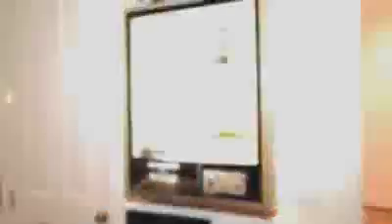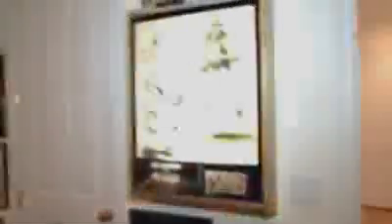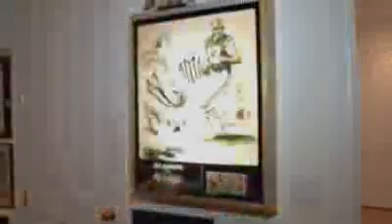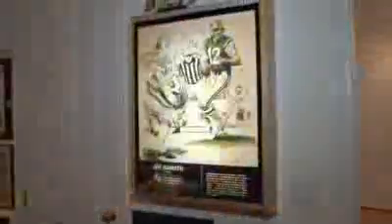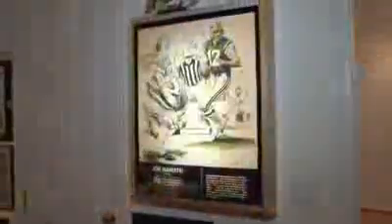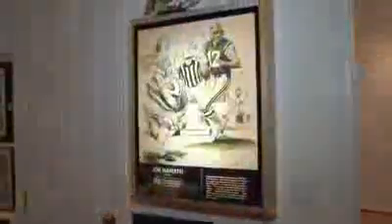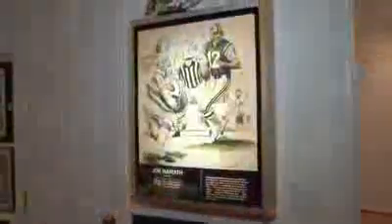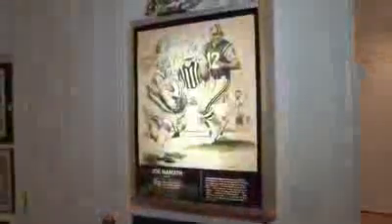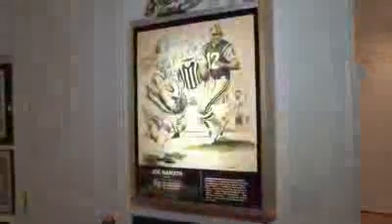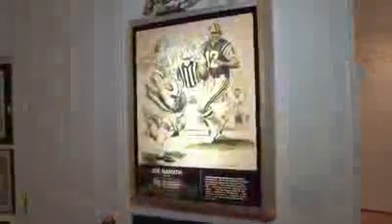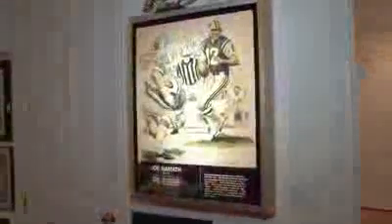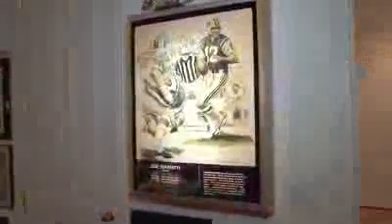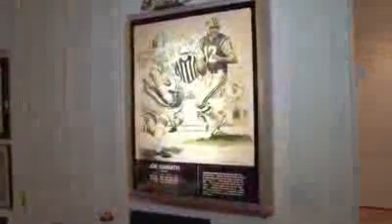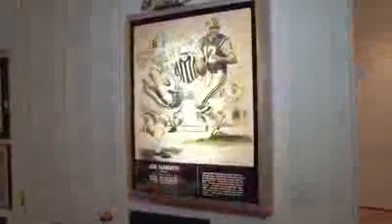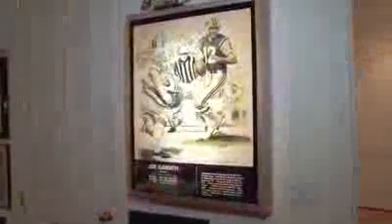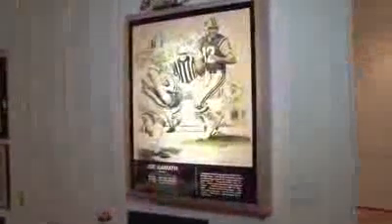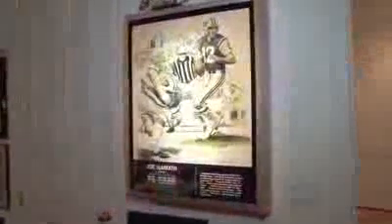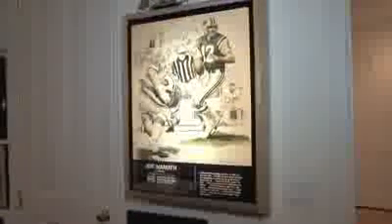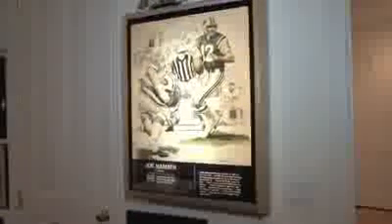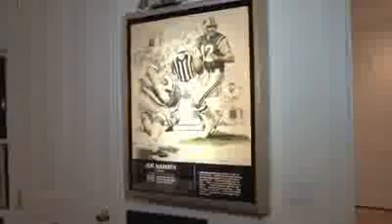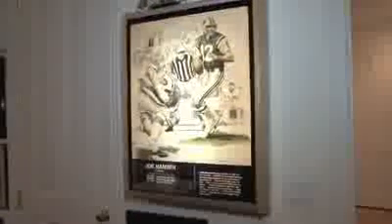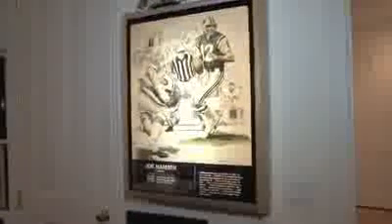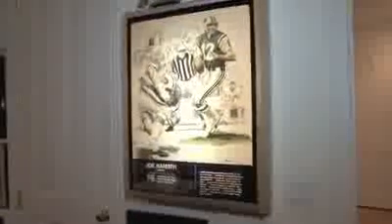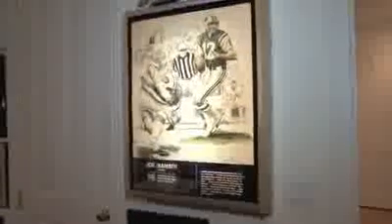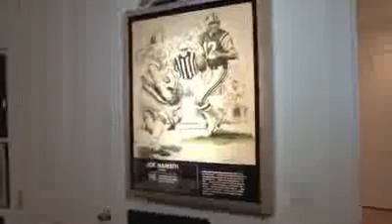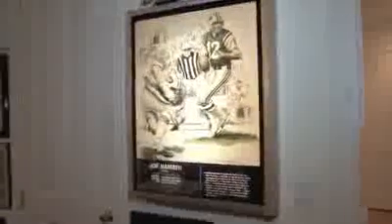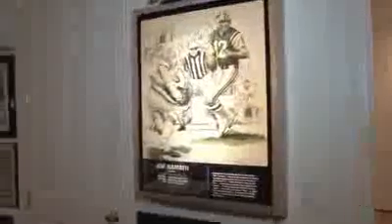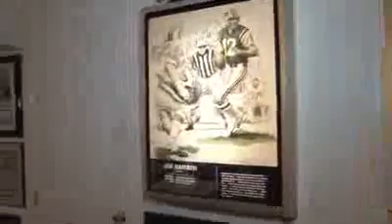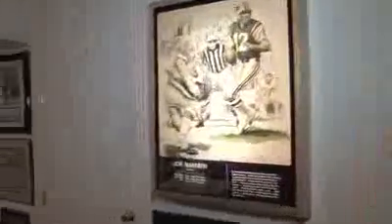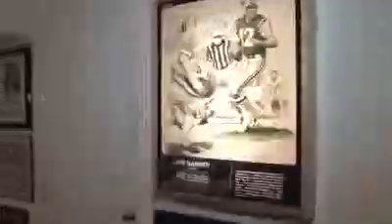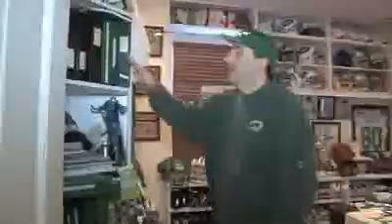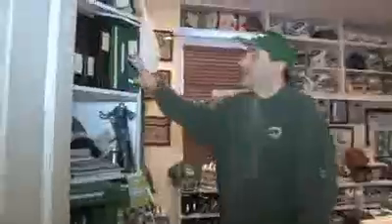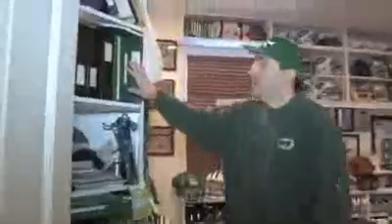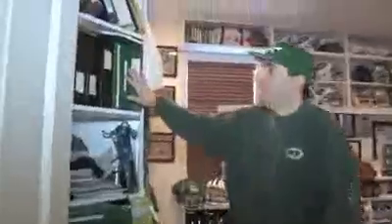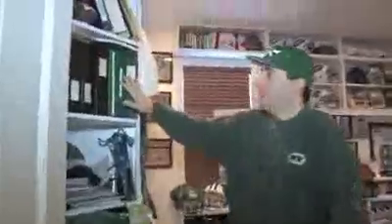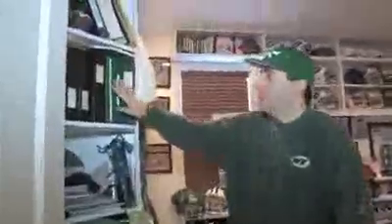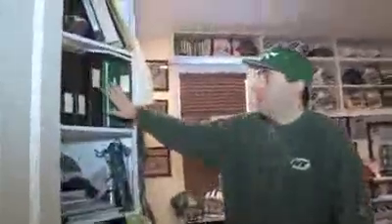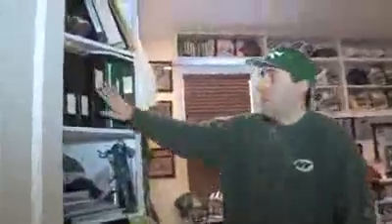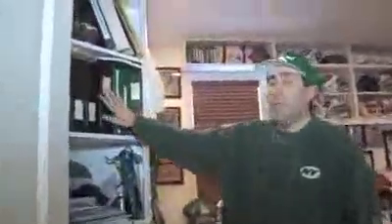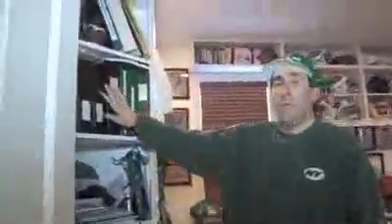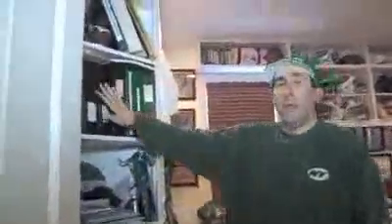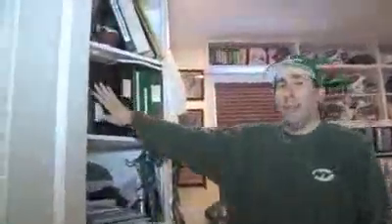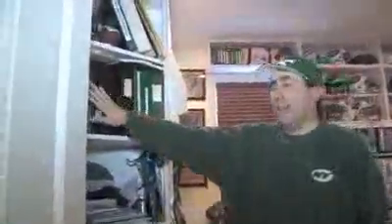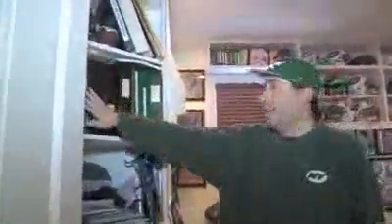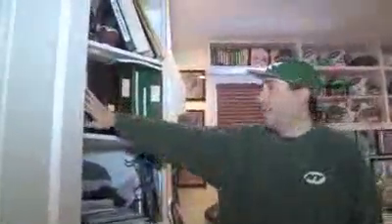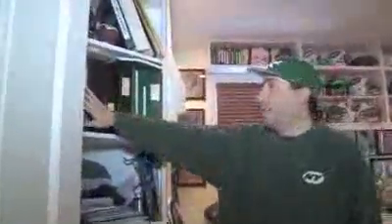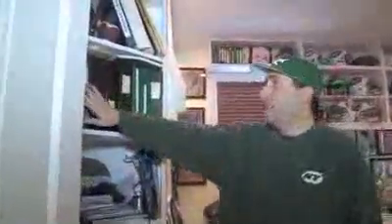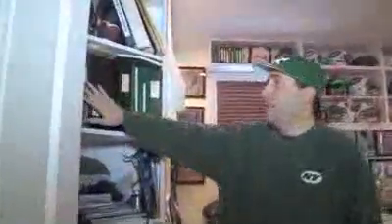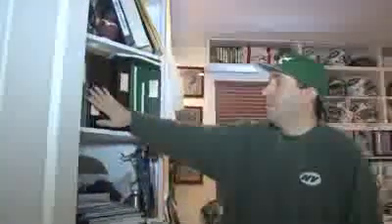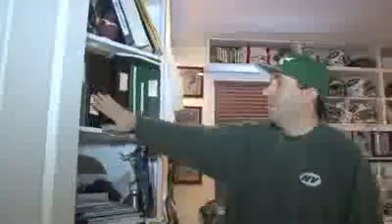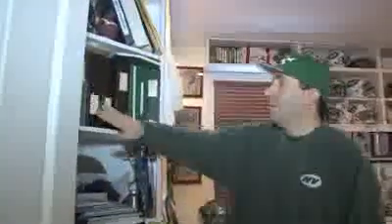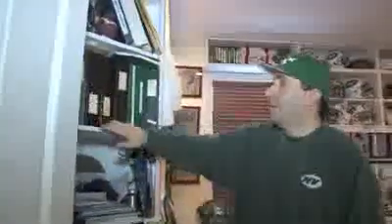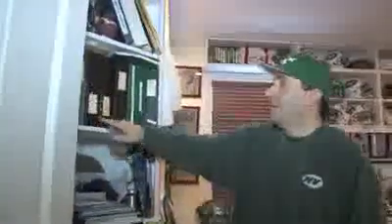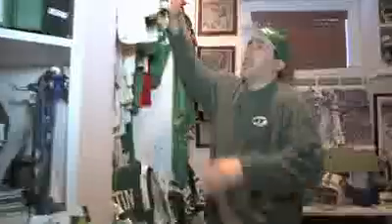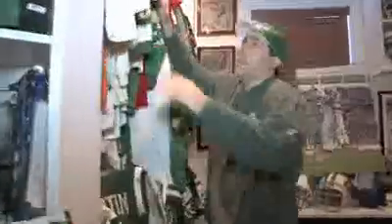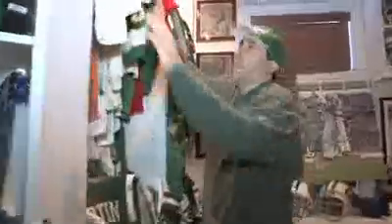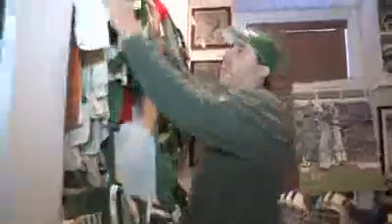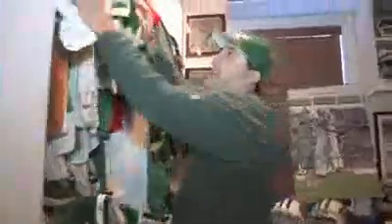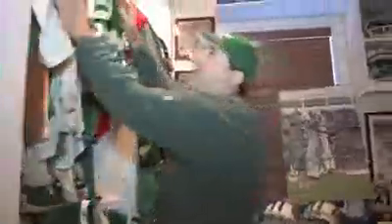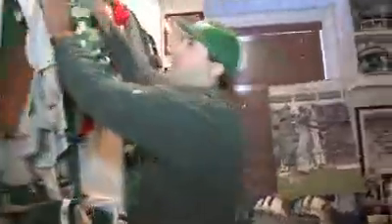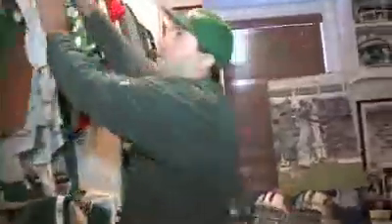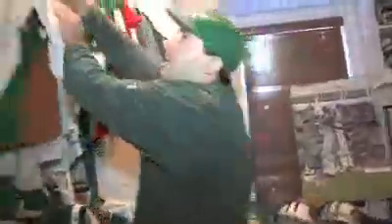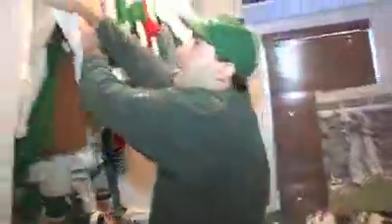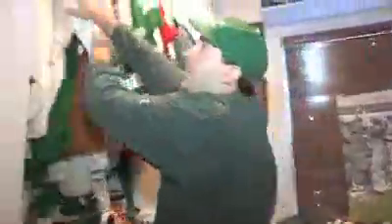This was Joe Namath's actual Hall of Fame display that was in Camden. These are all Weeb Eubank's actual playbooks. Game-worn jerseys.